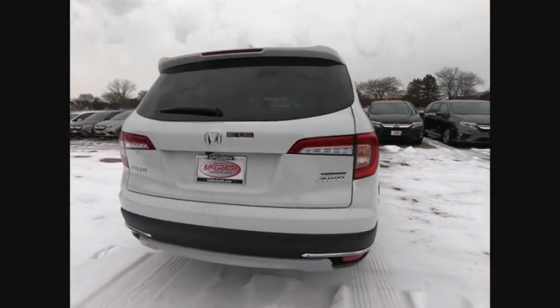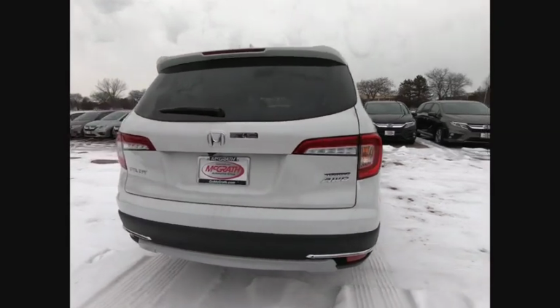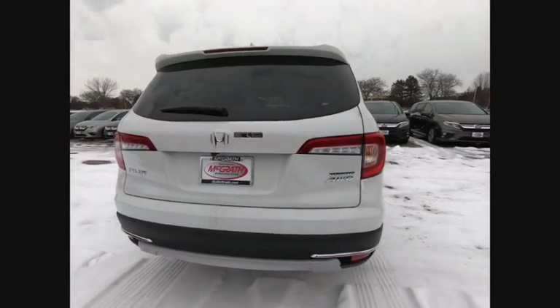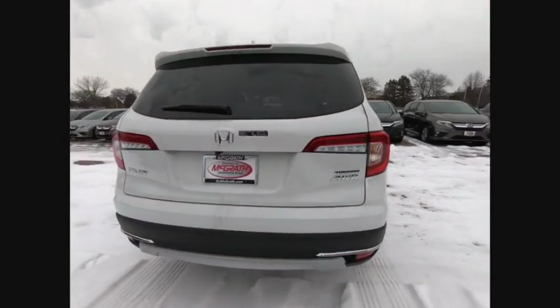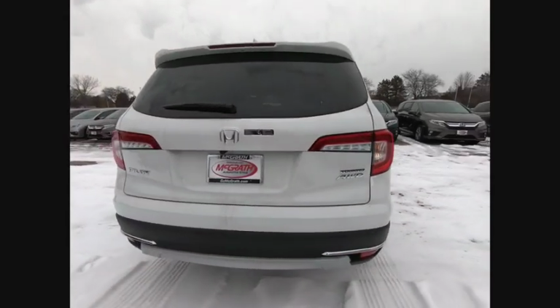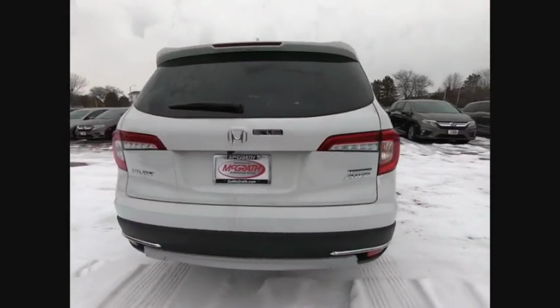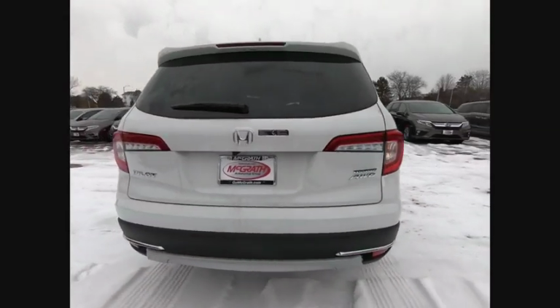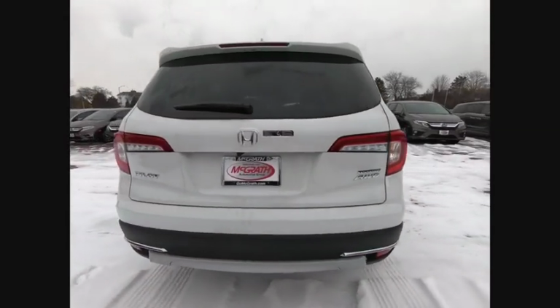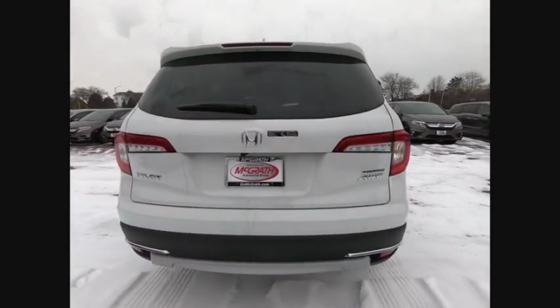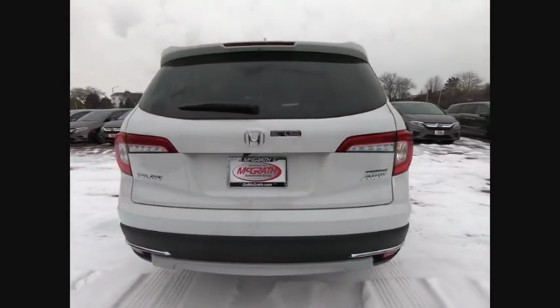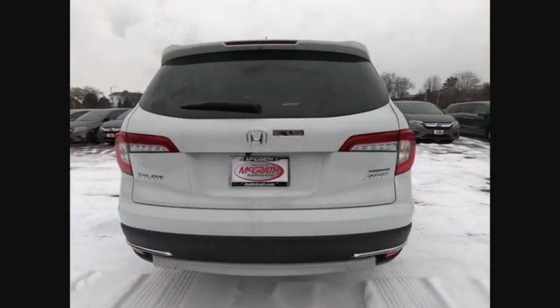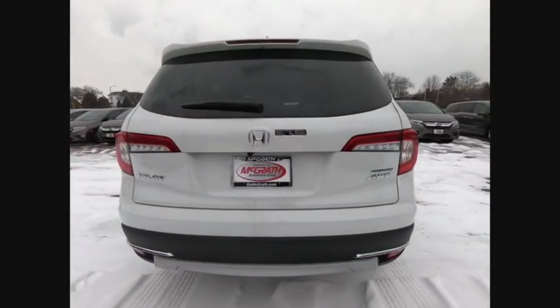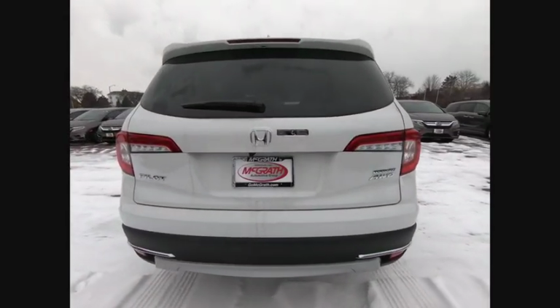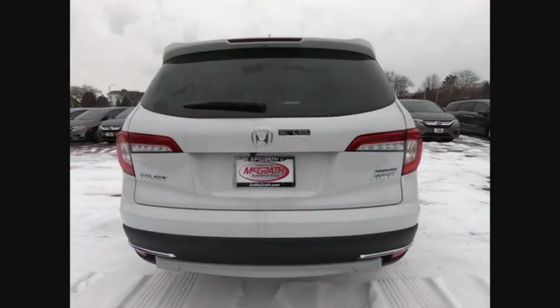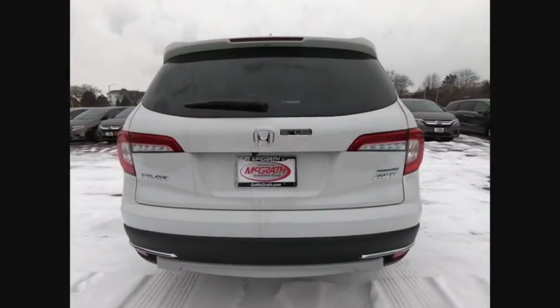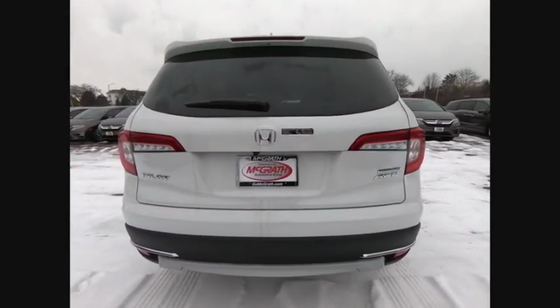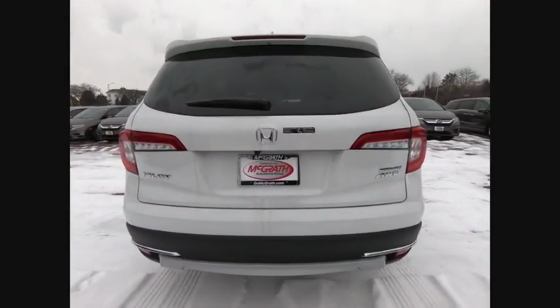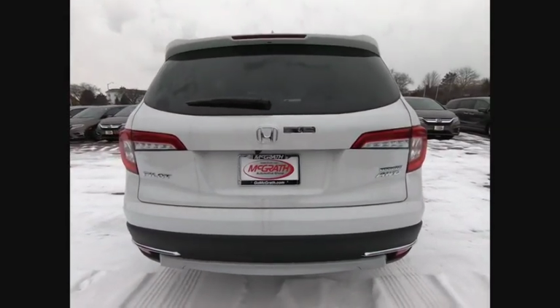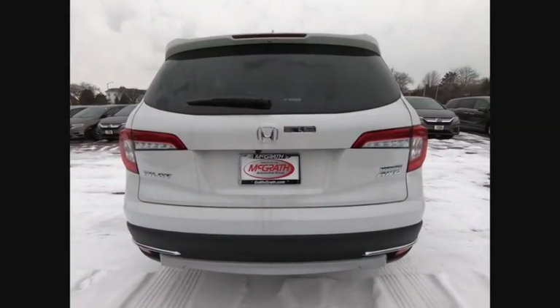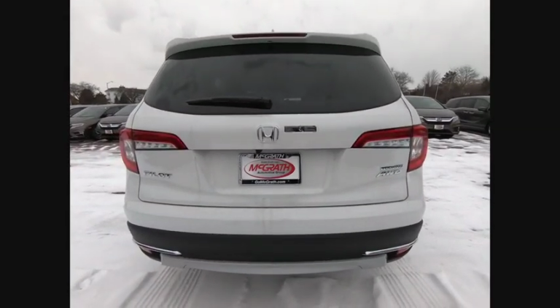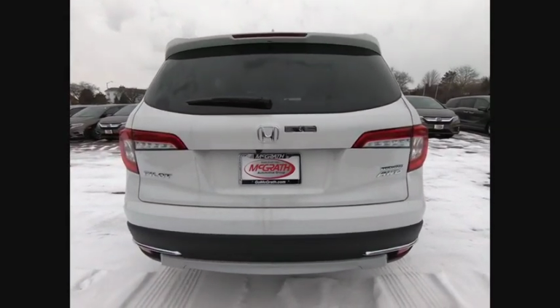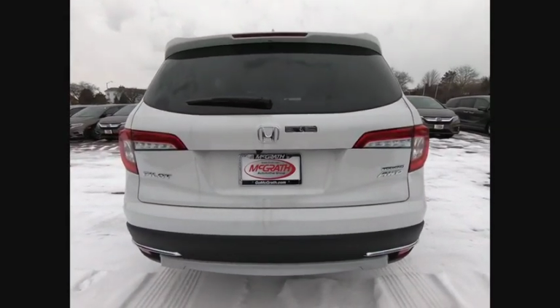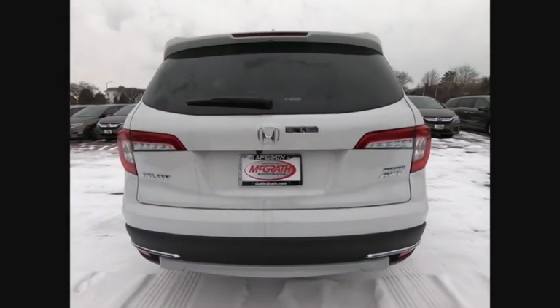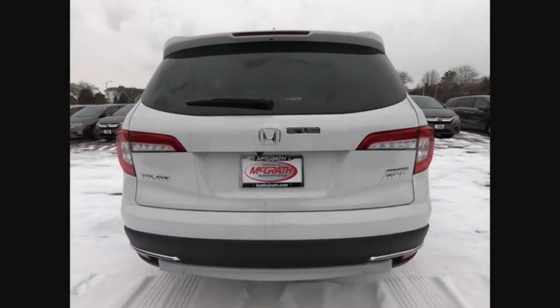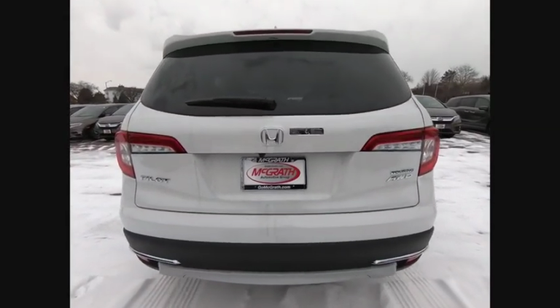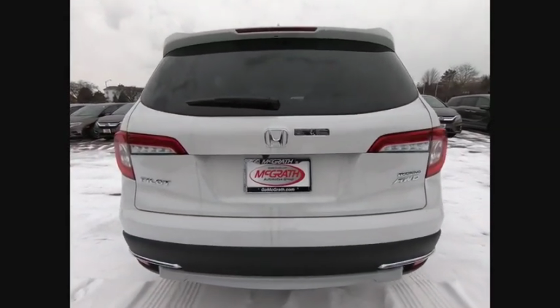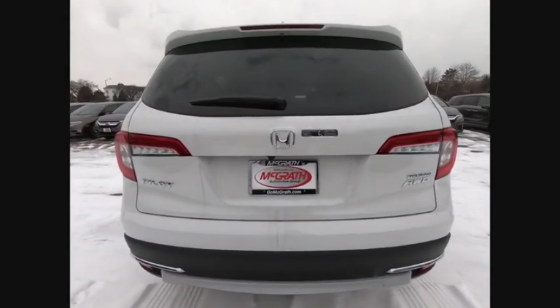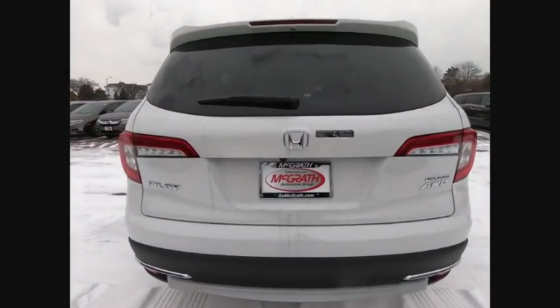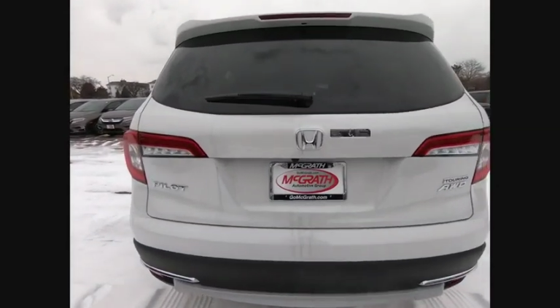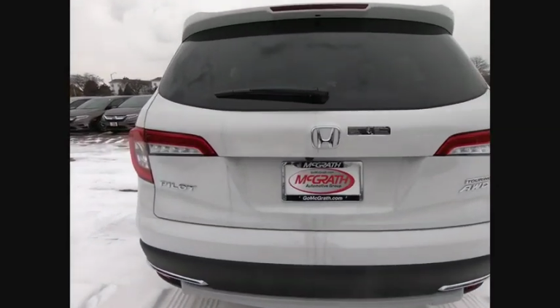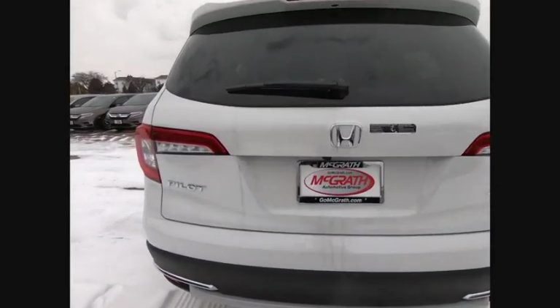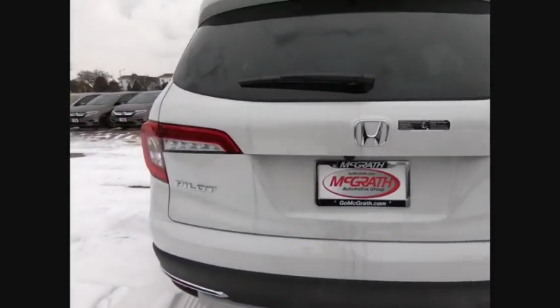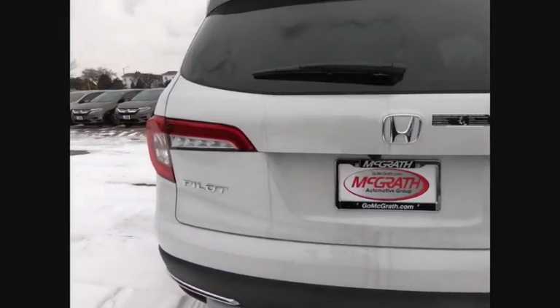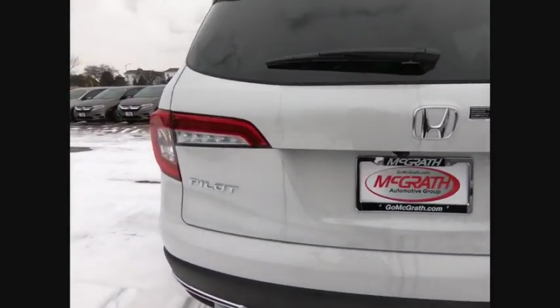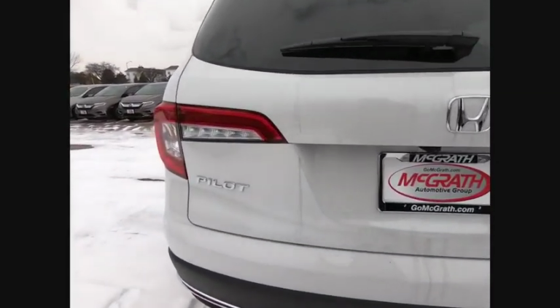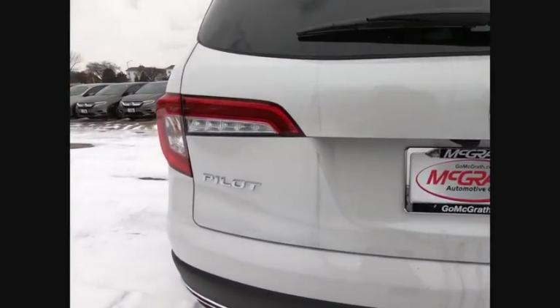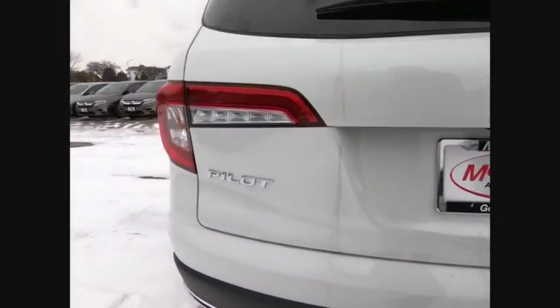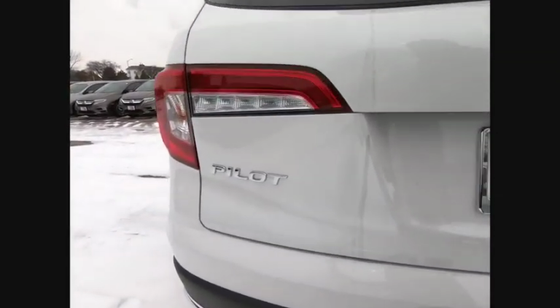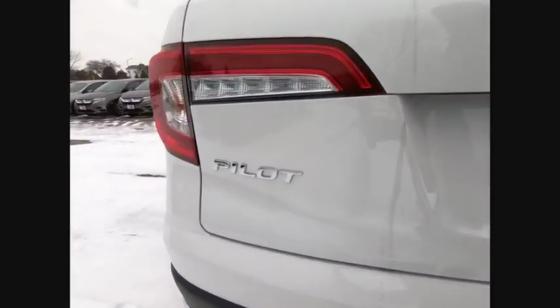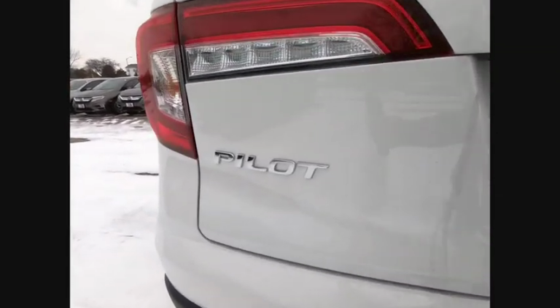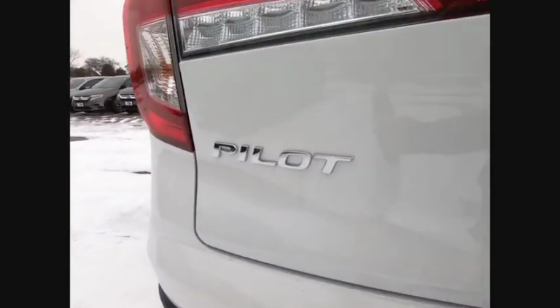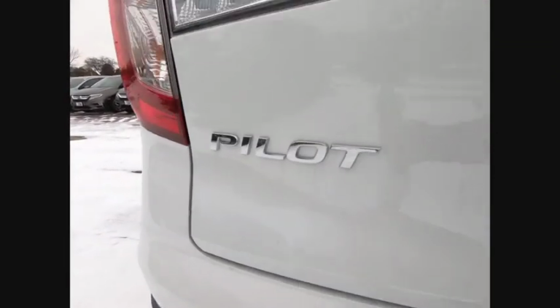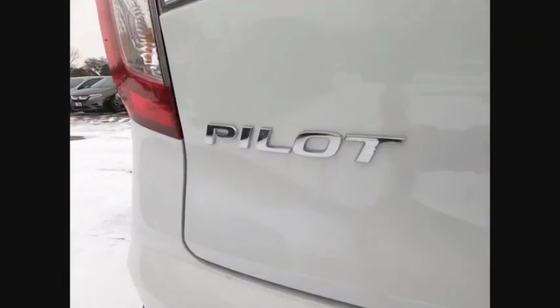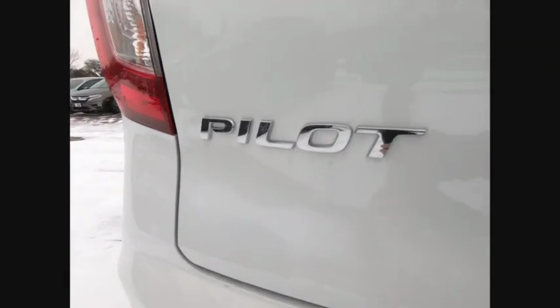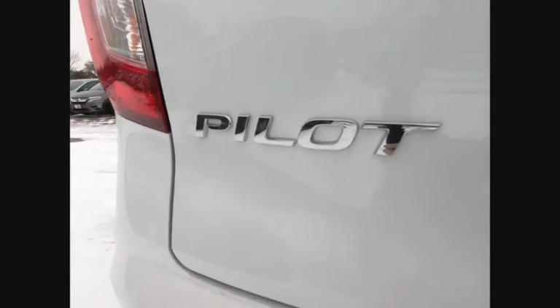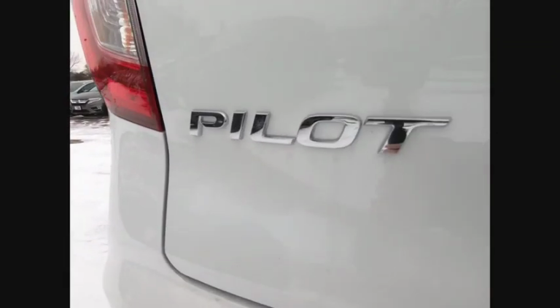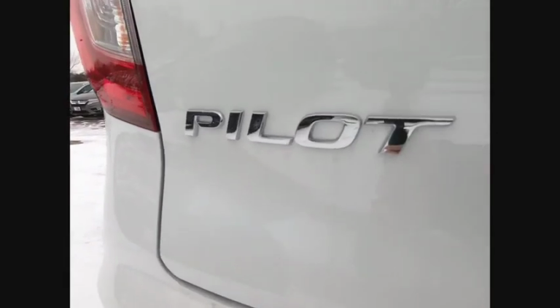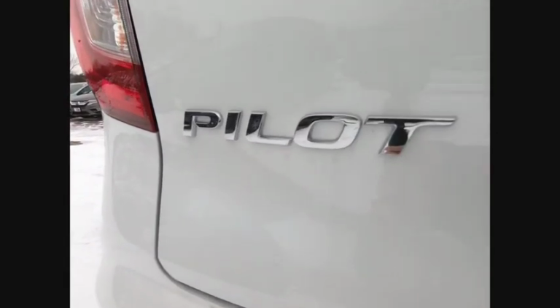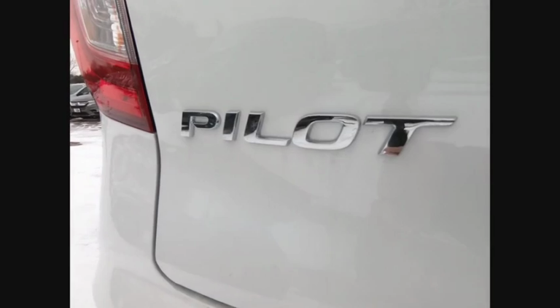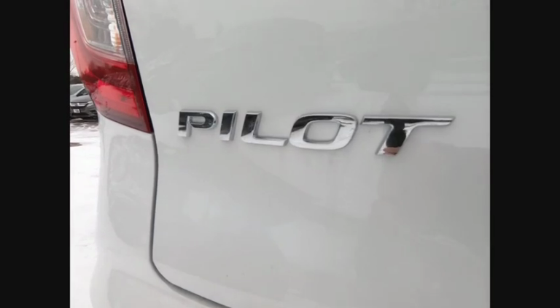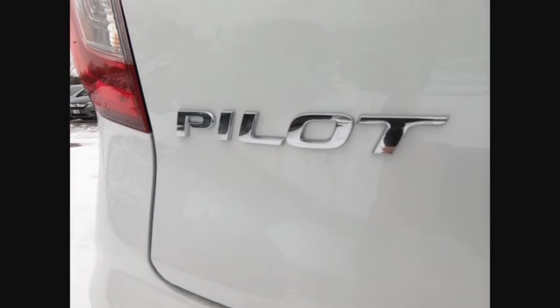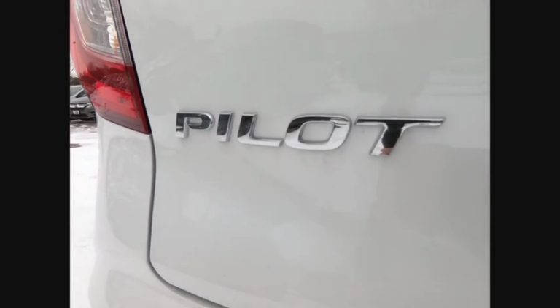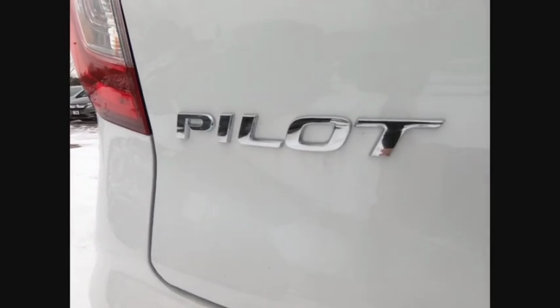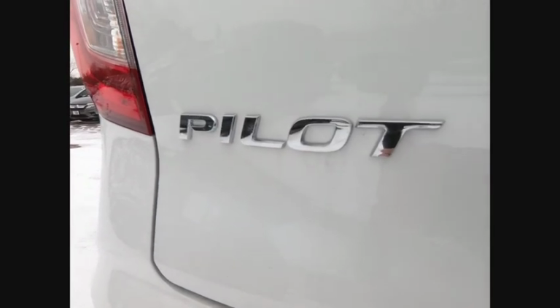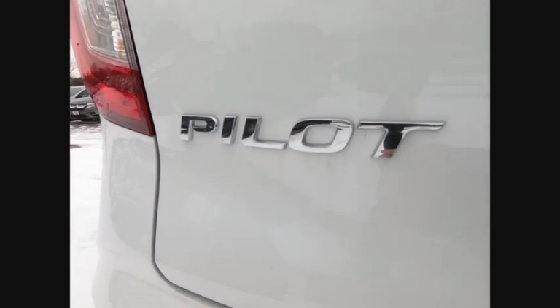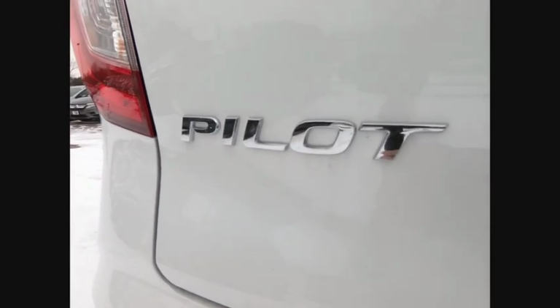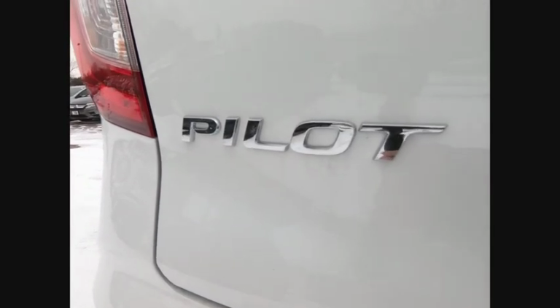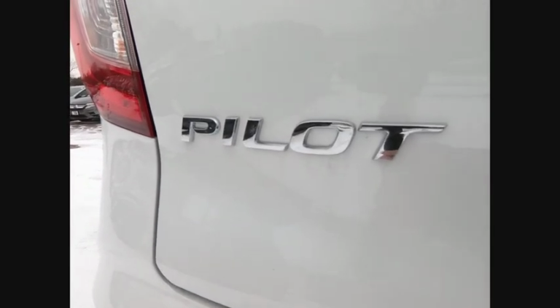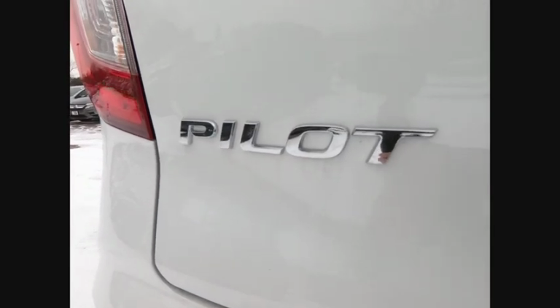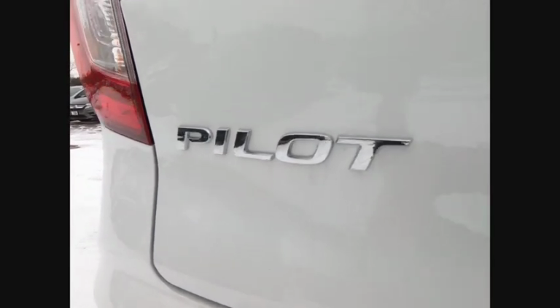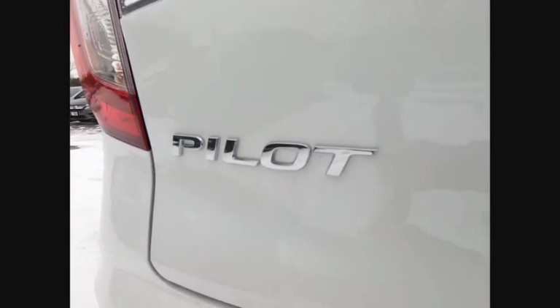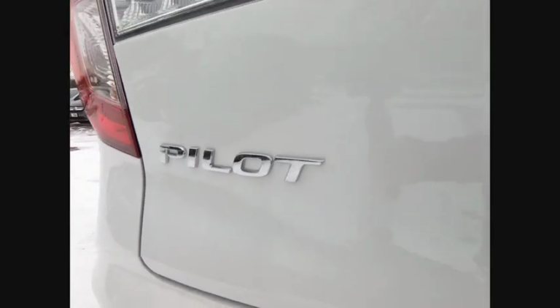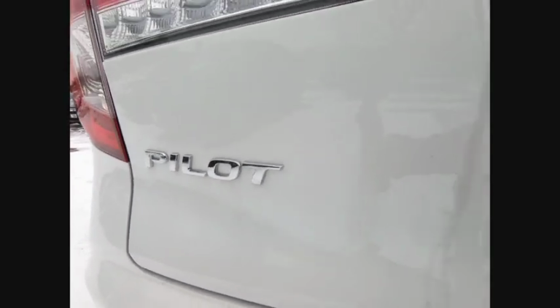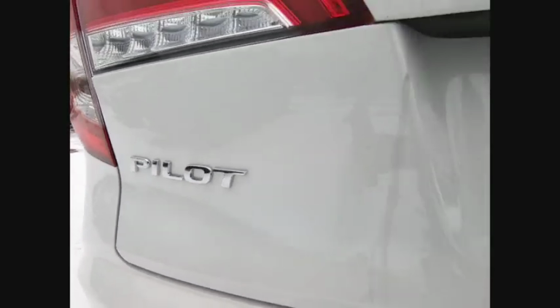Blind spot monitor. All wheel drive. Heated mirrors. Aluminum wheels. Rear spoiler. Power lift gate.